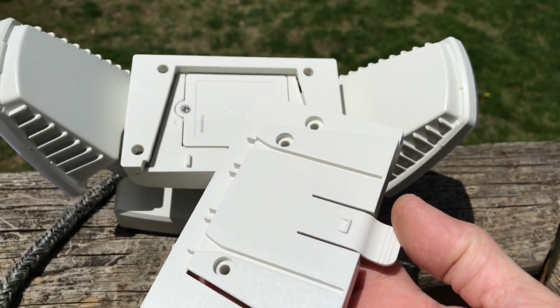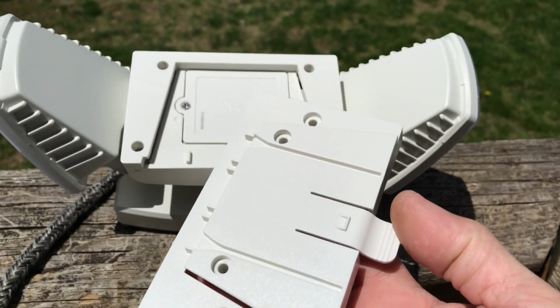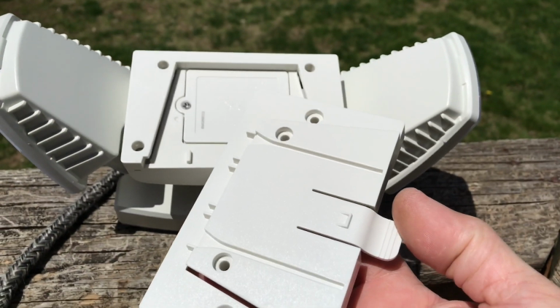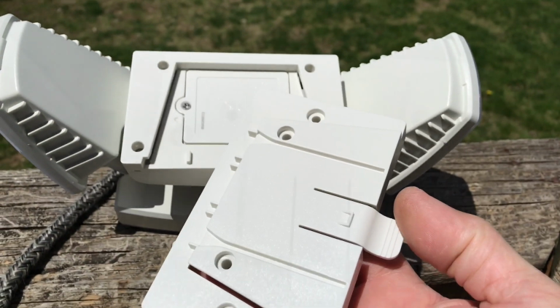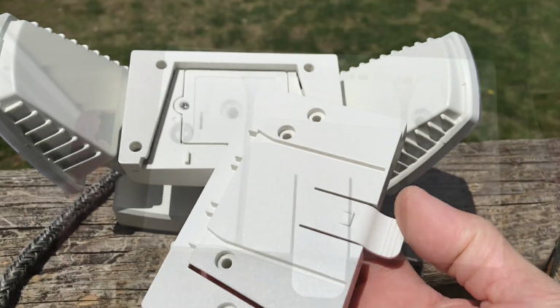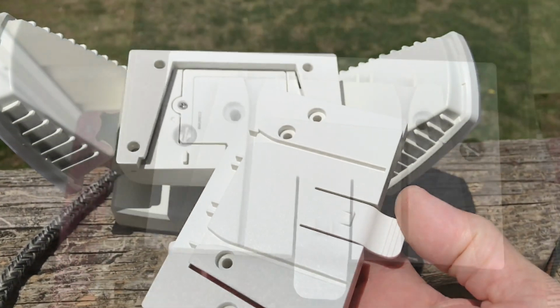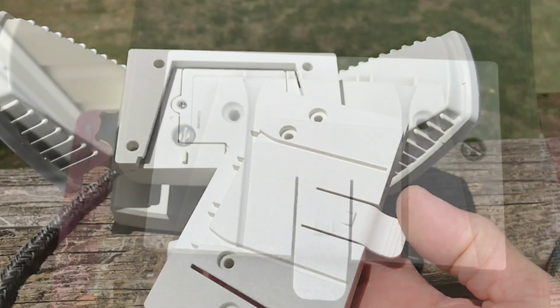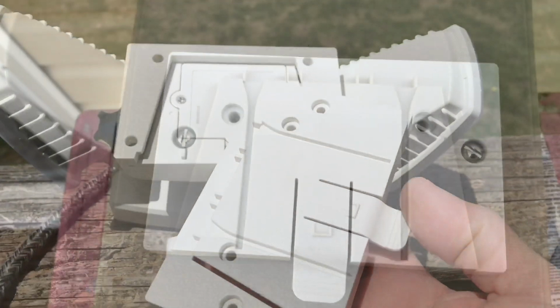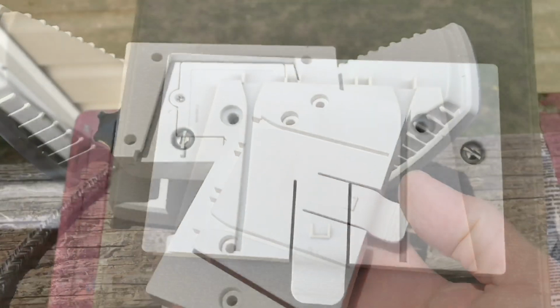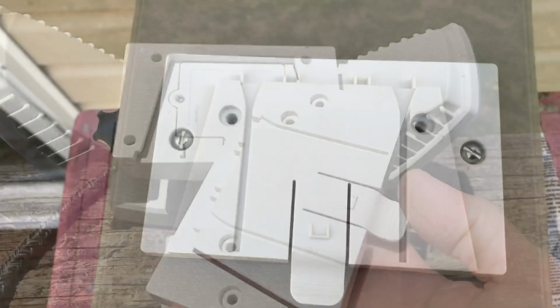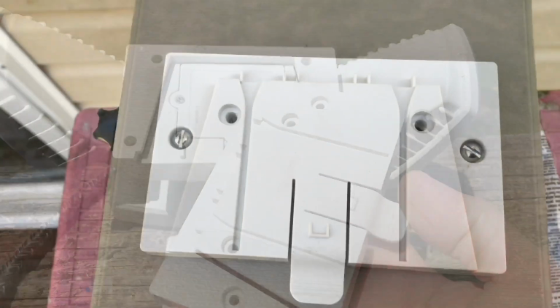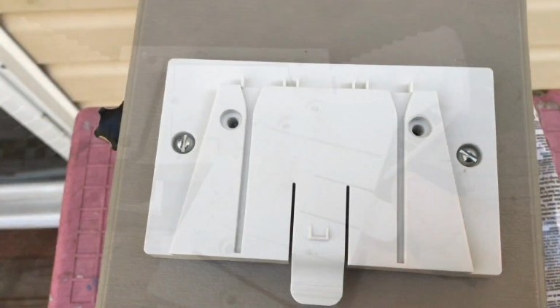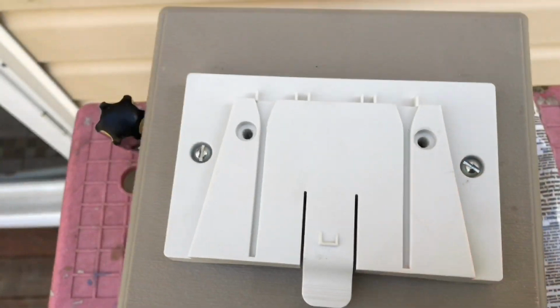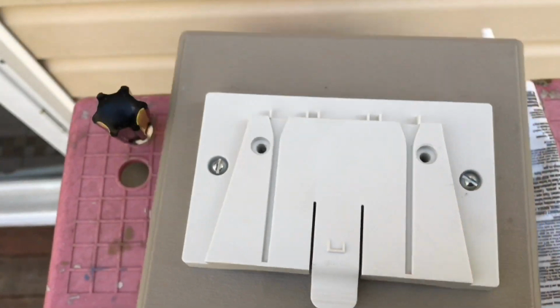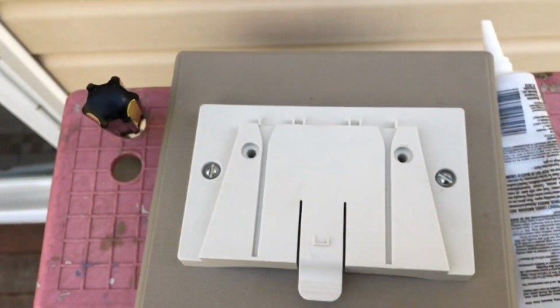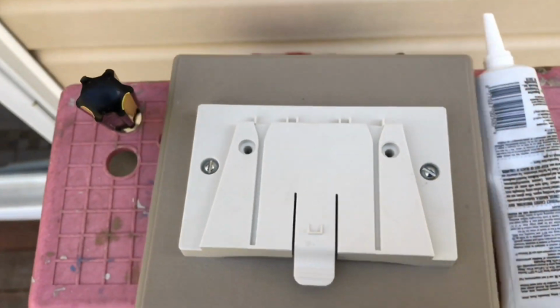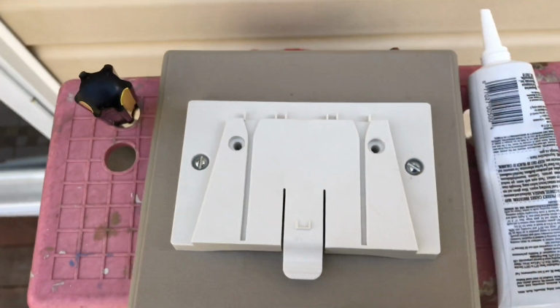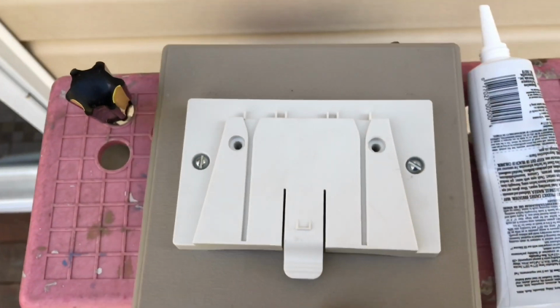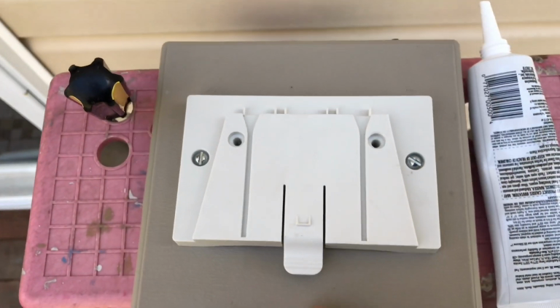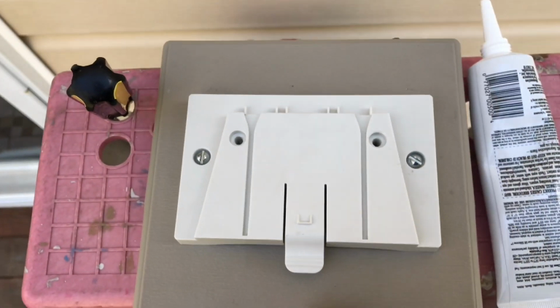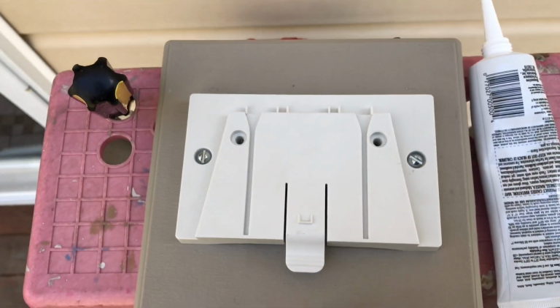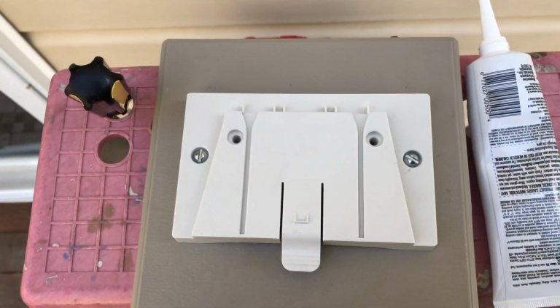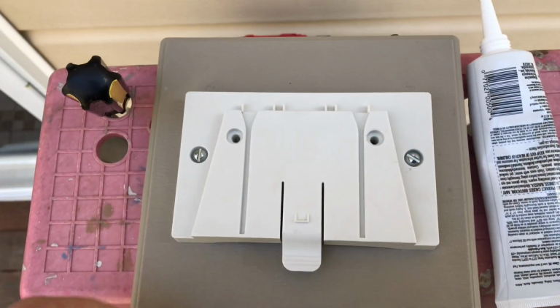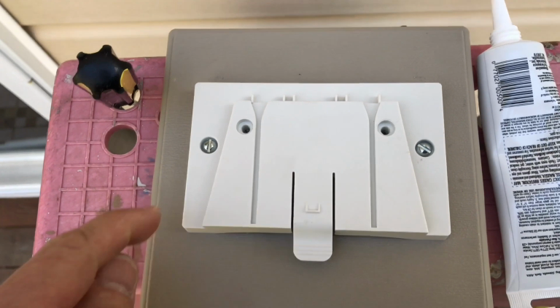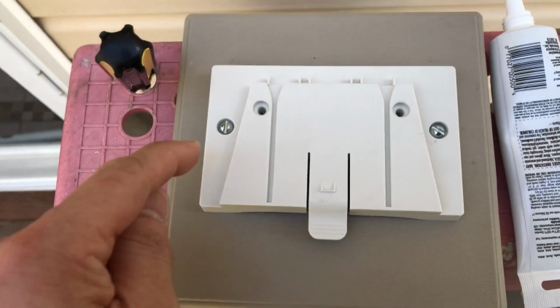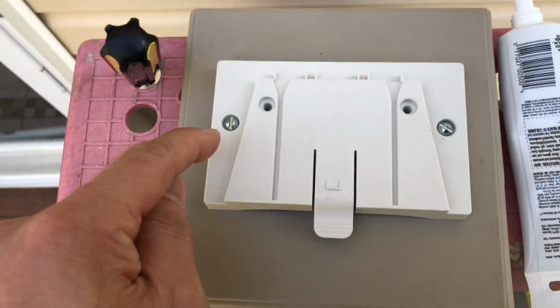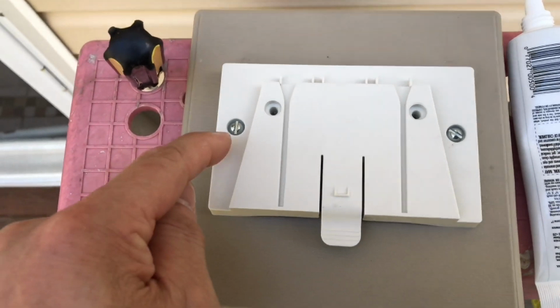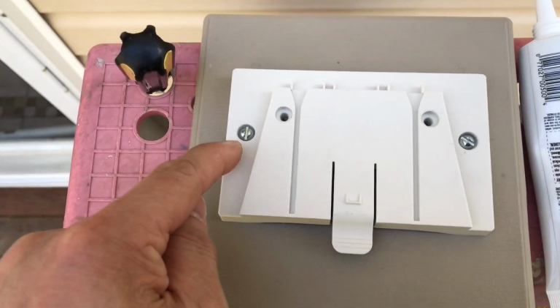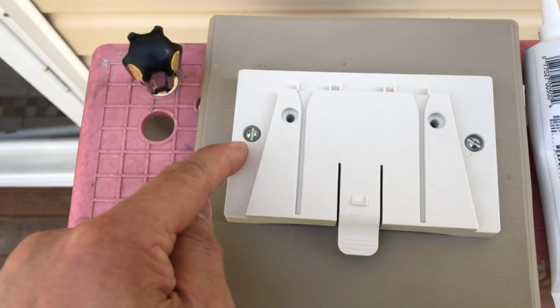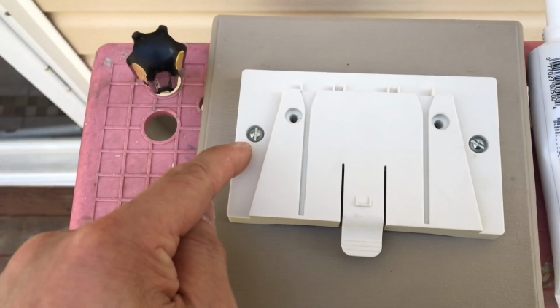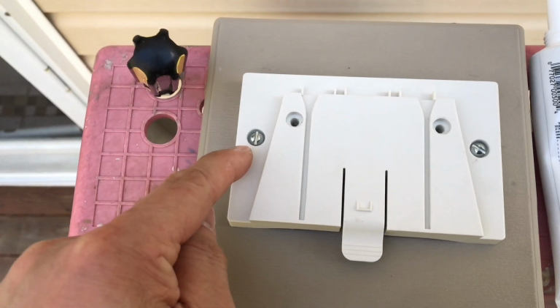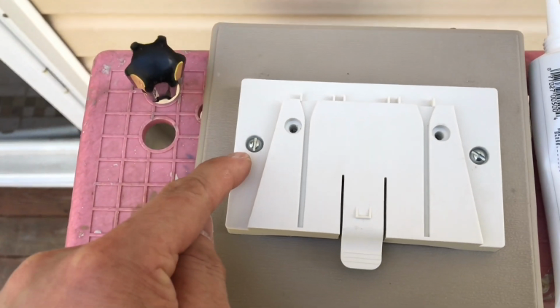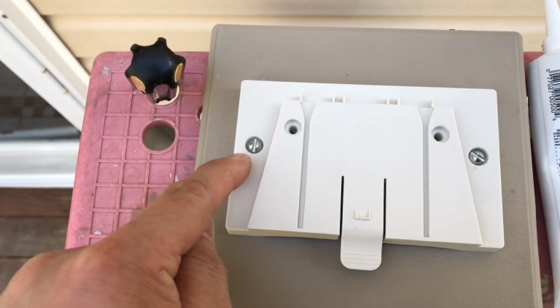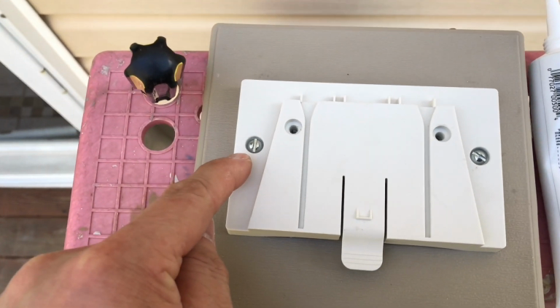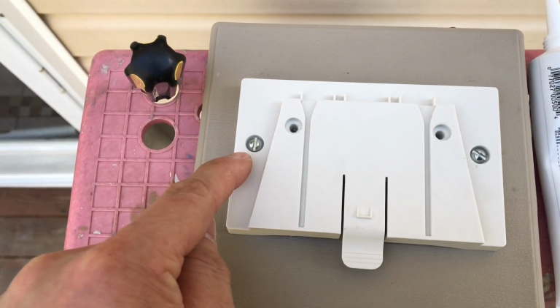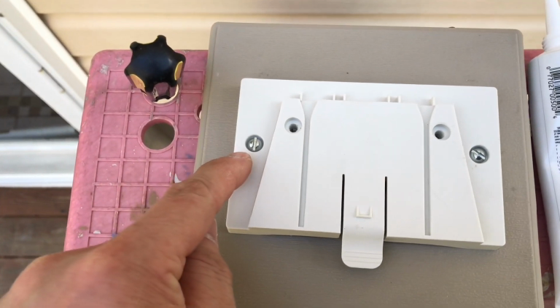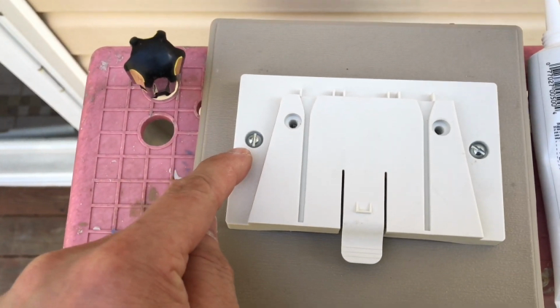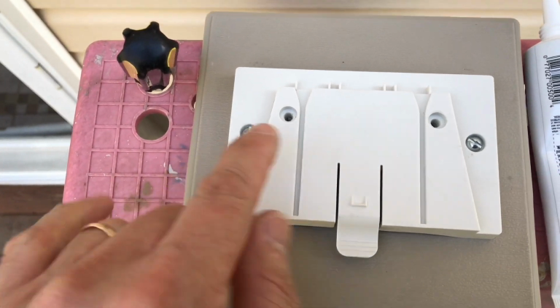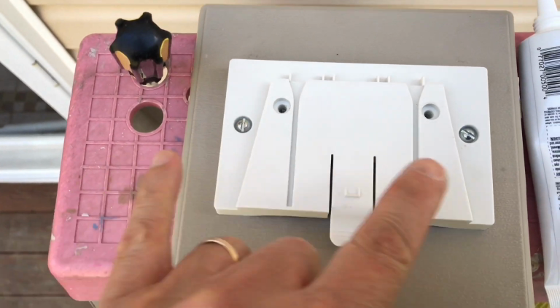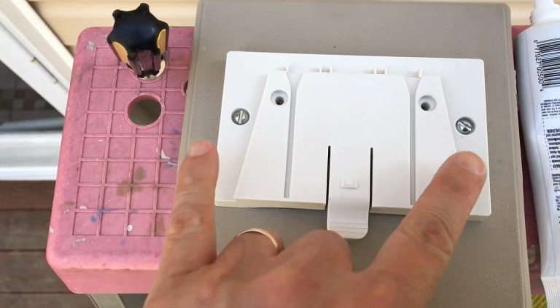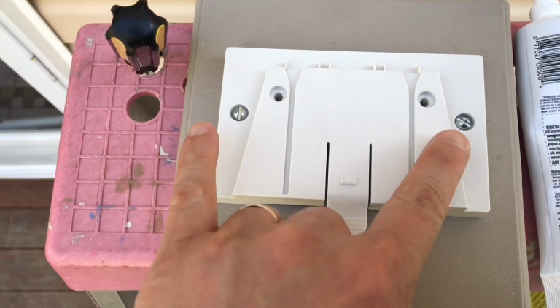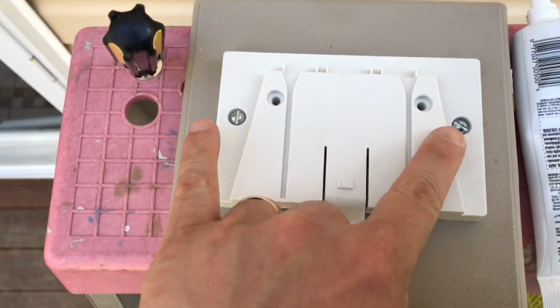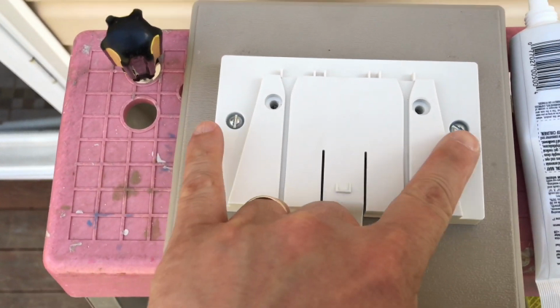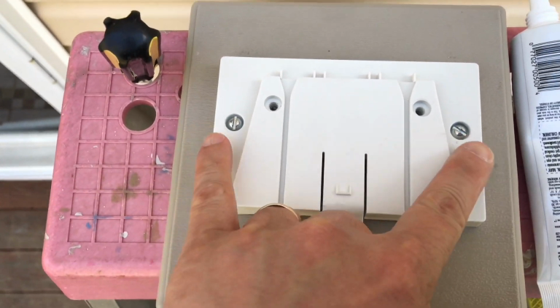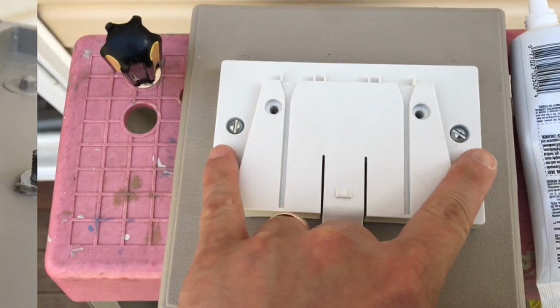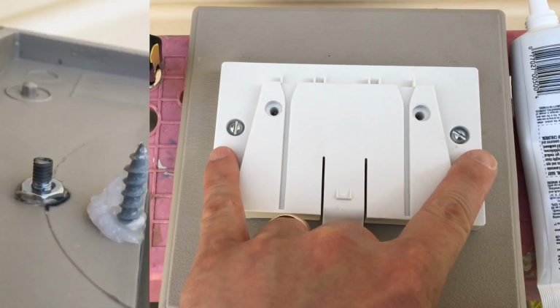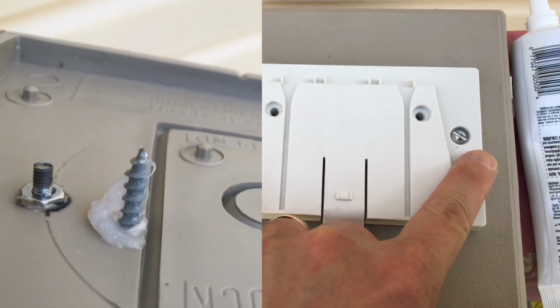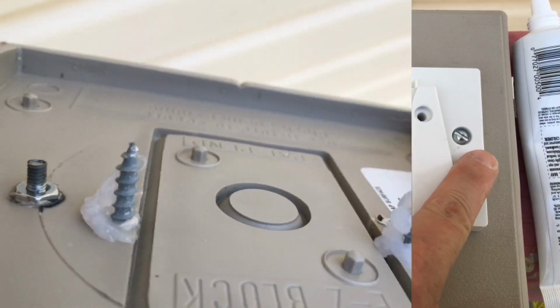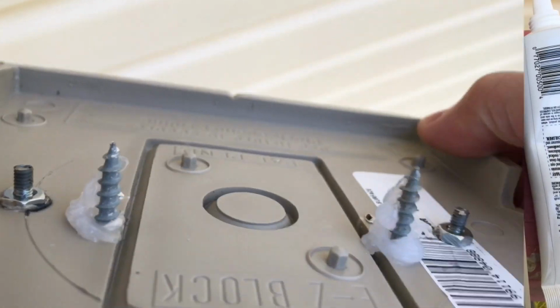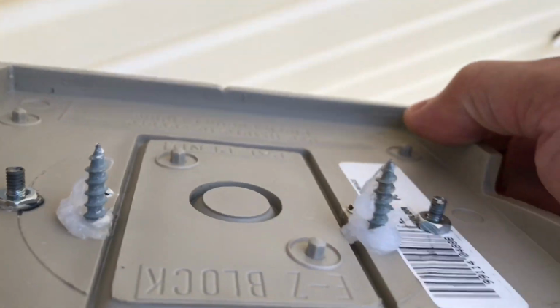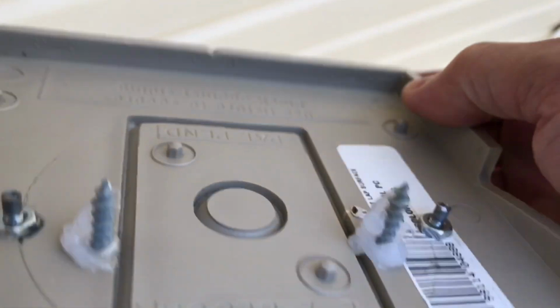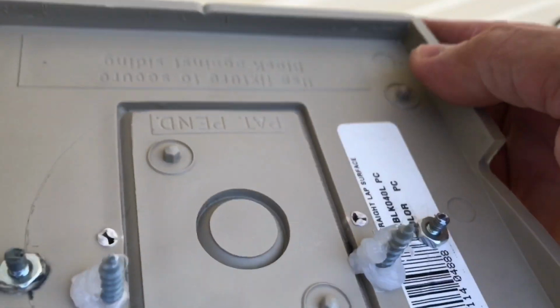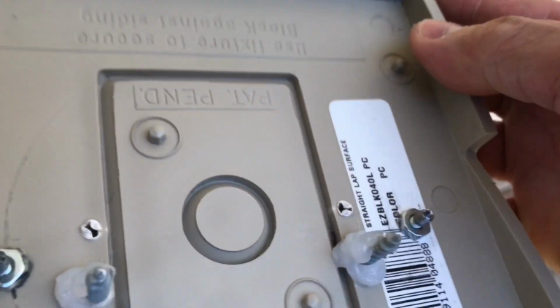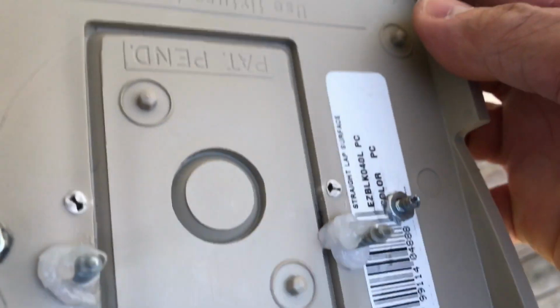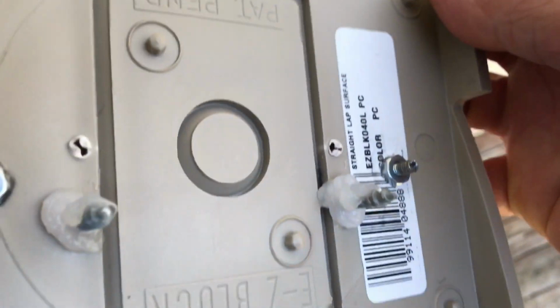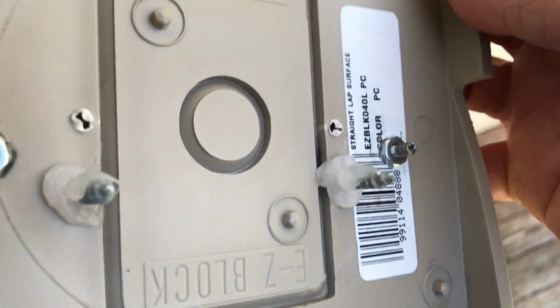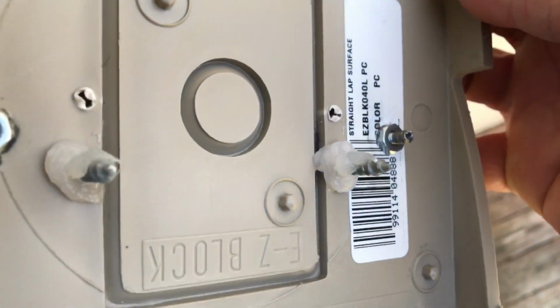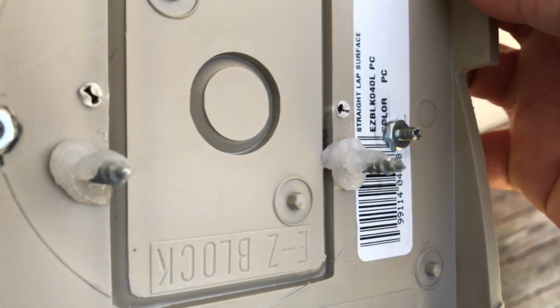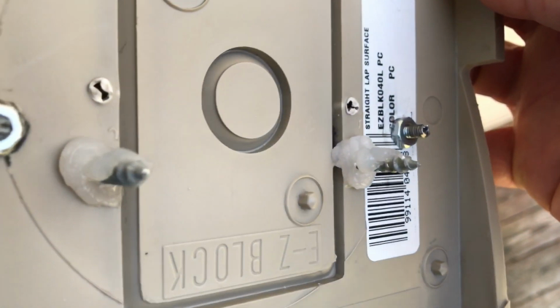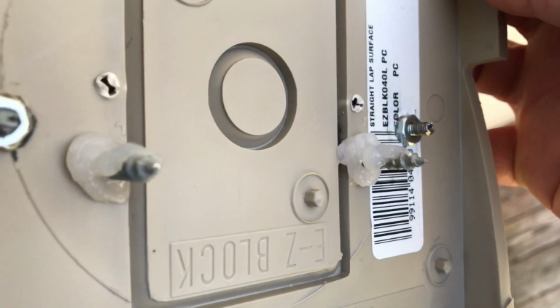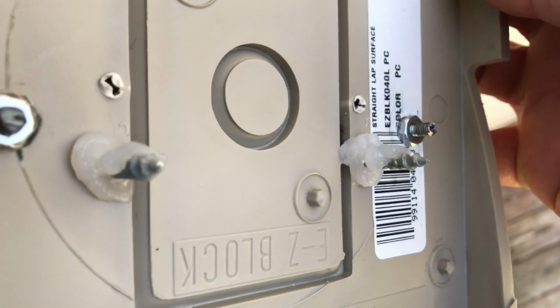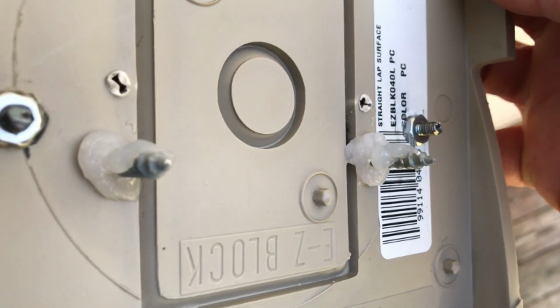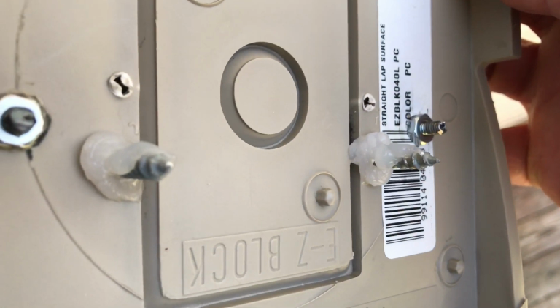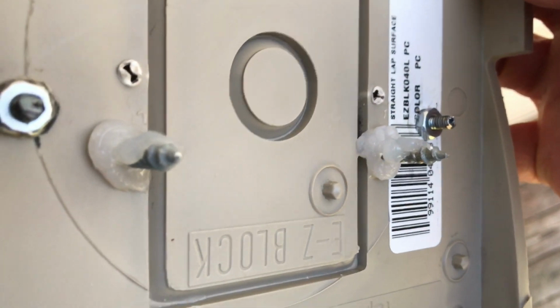Here's the mounting block. Just bought a couple of screws. Got silicone right there. Good to go.